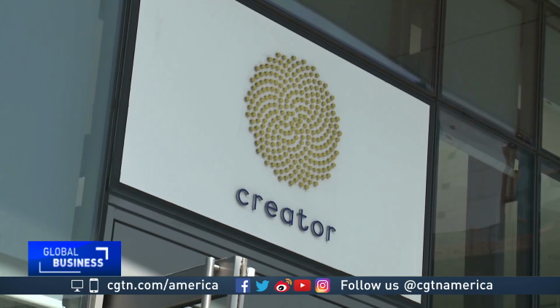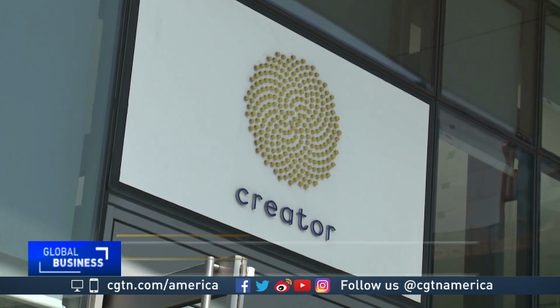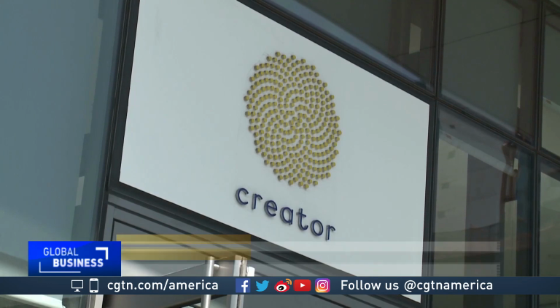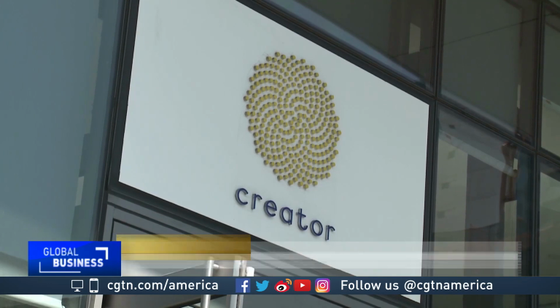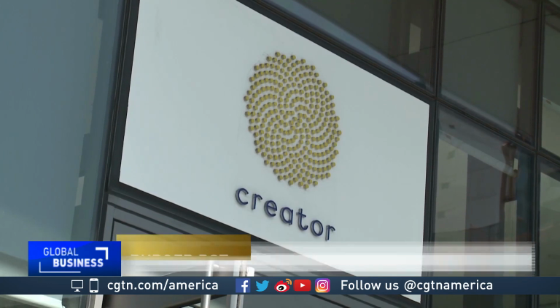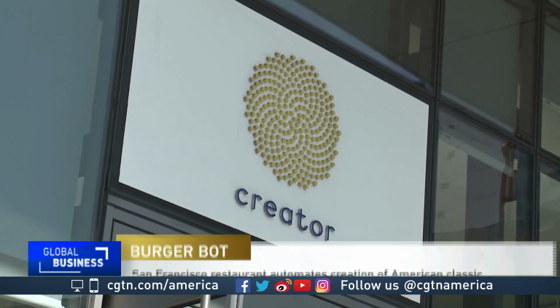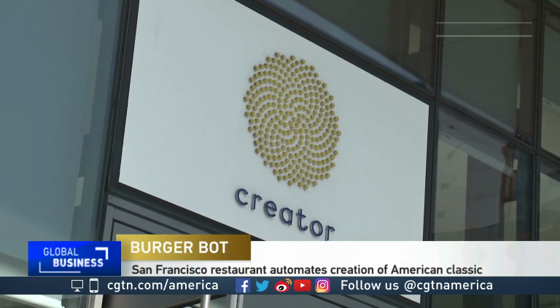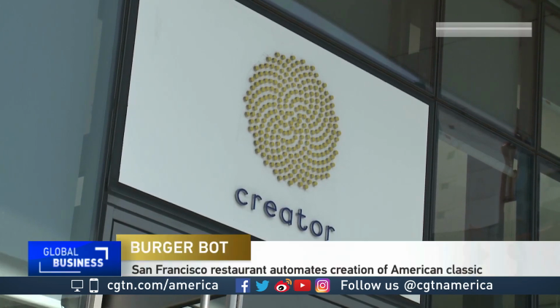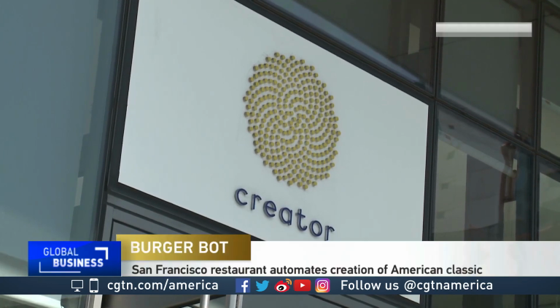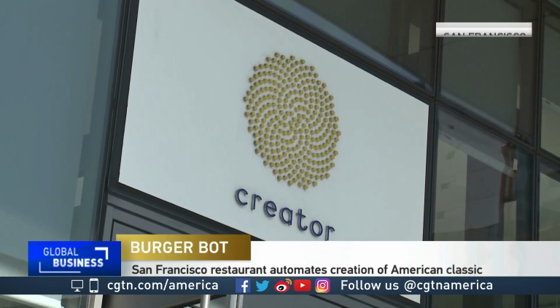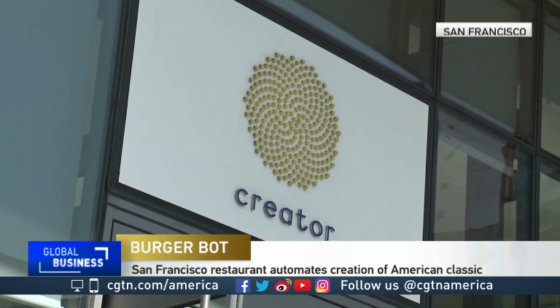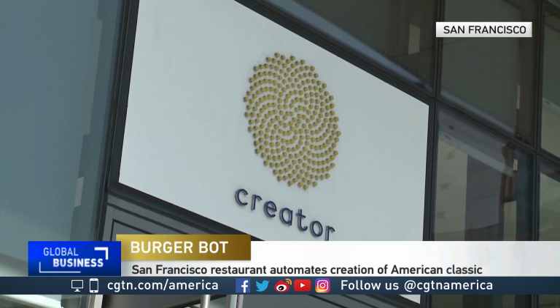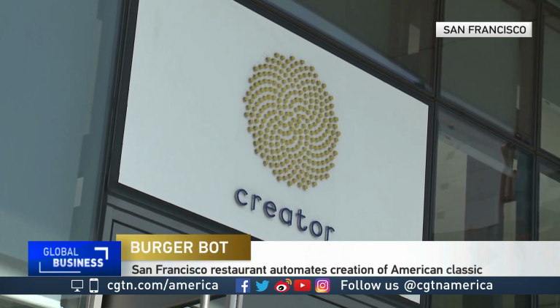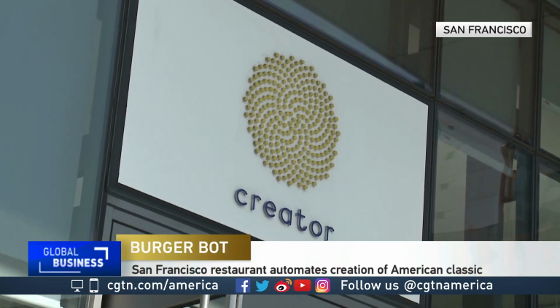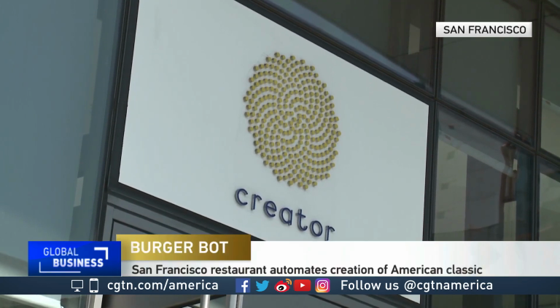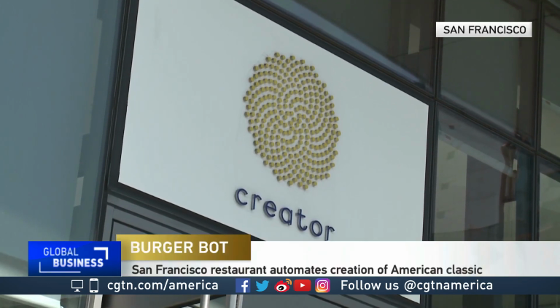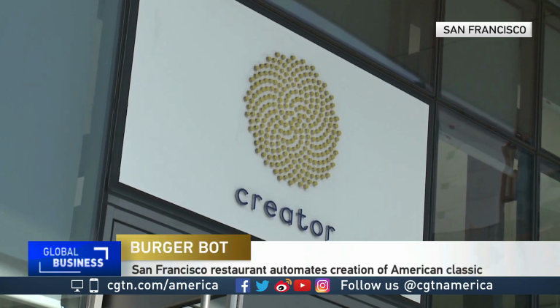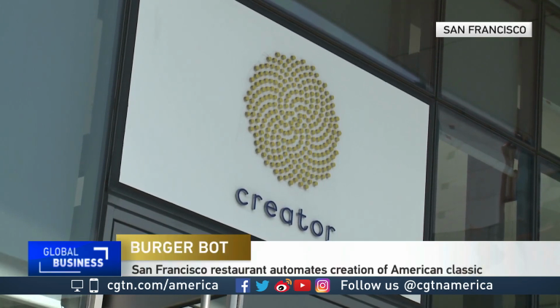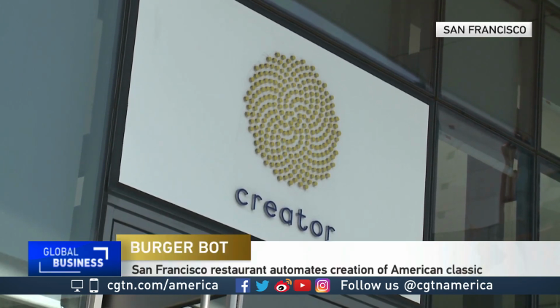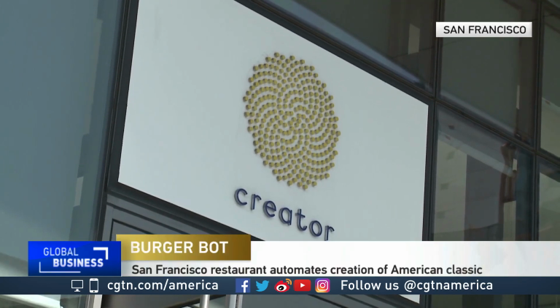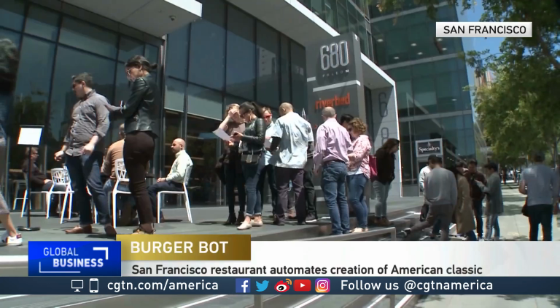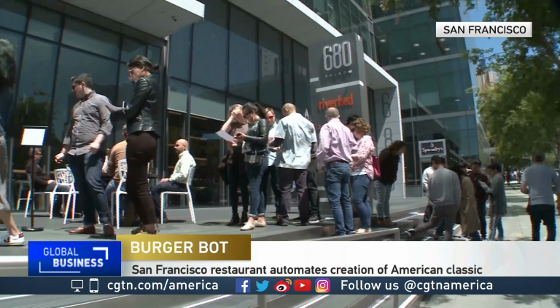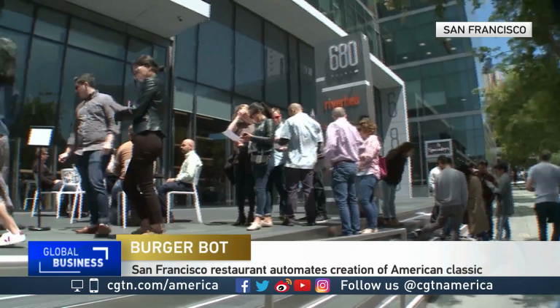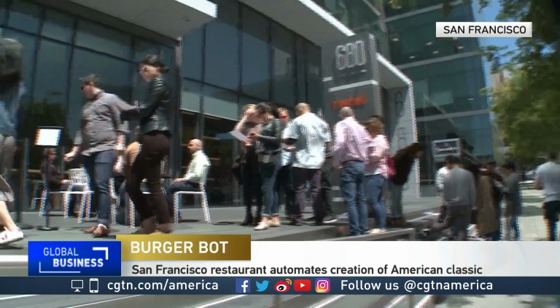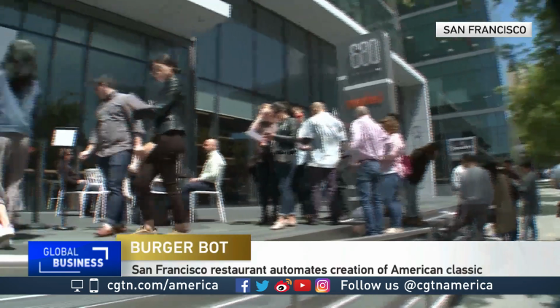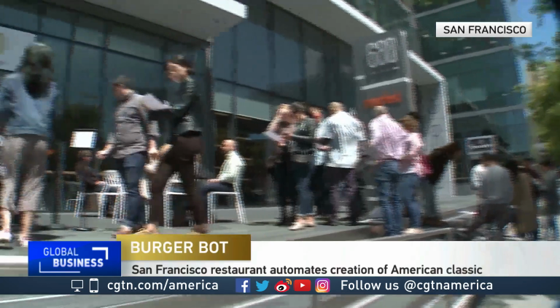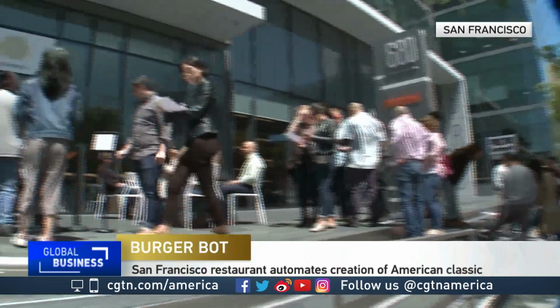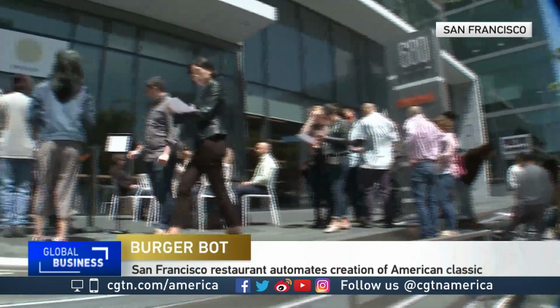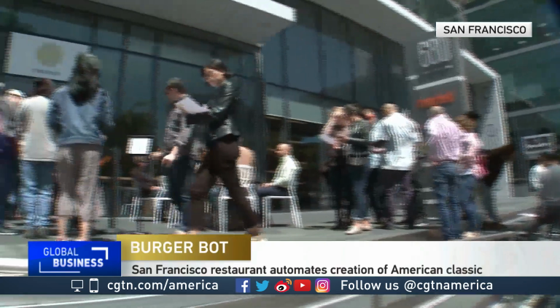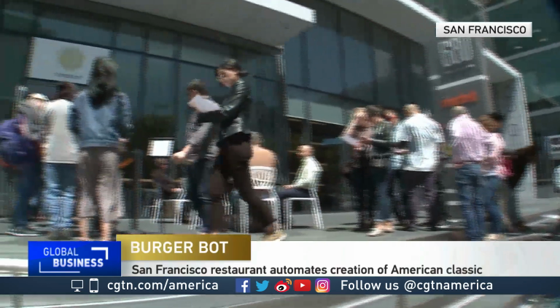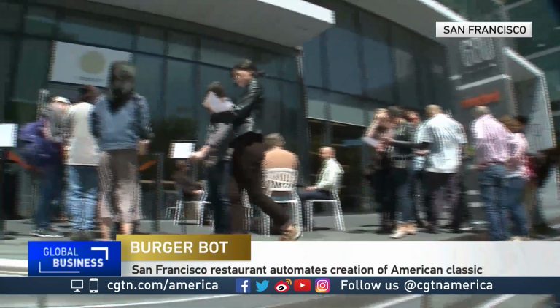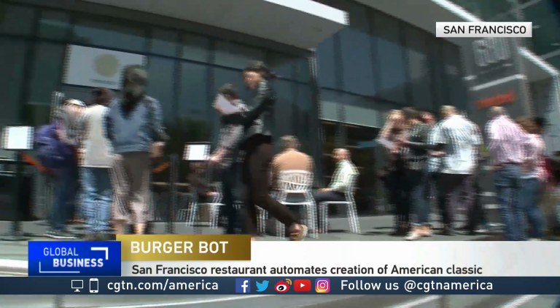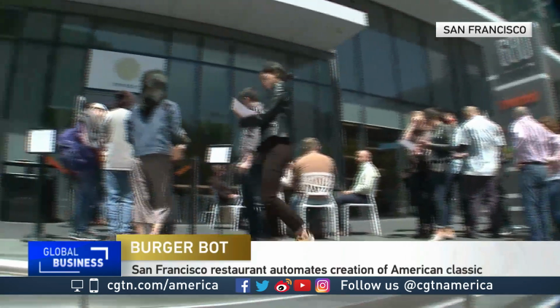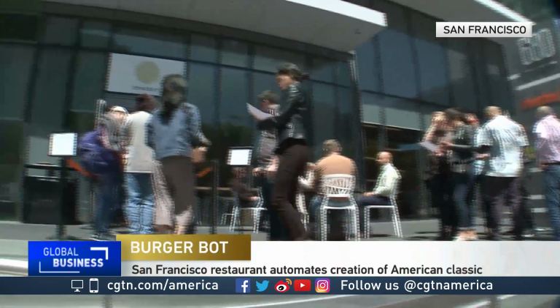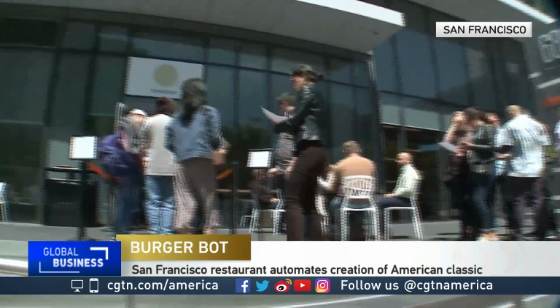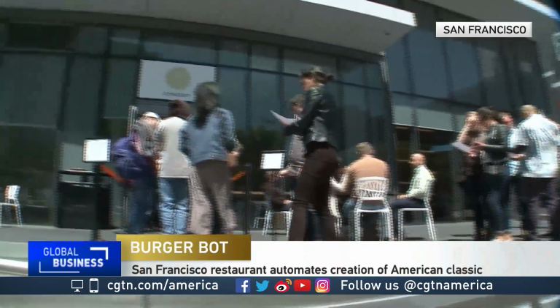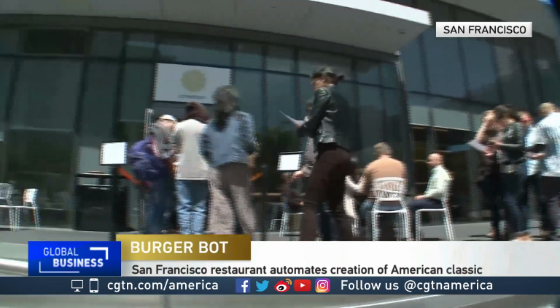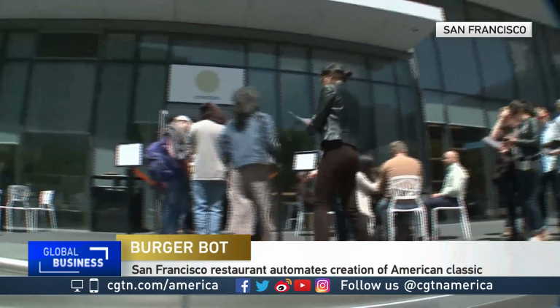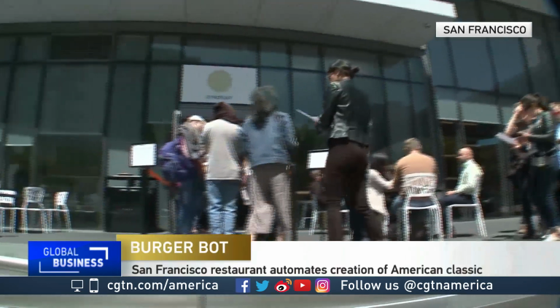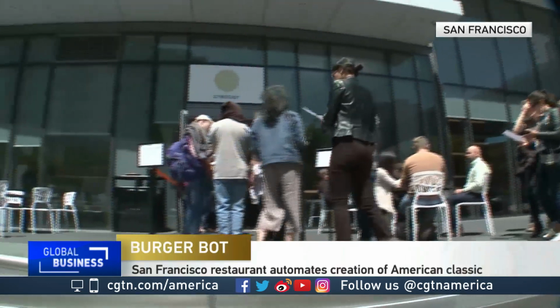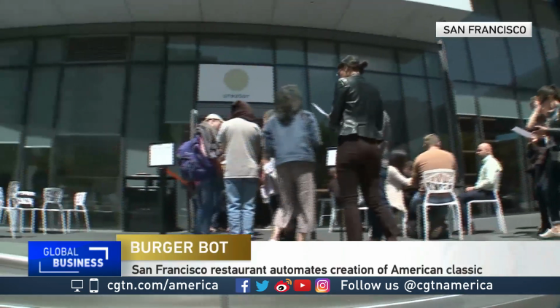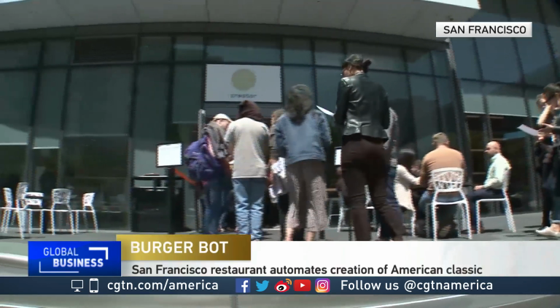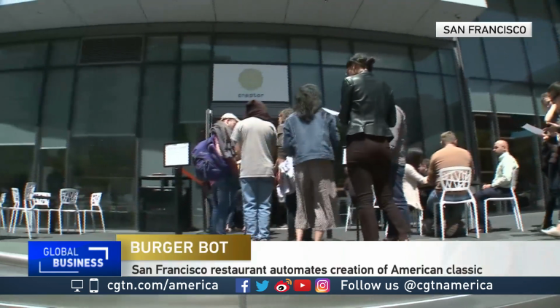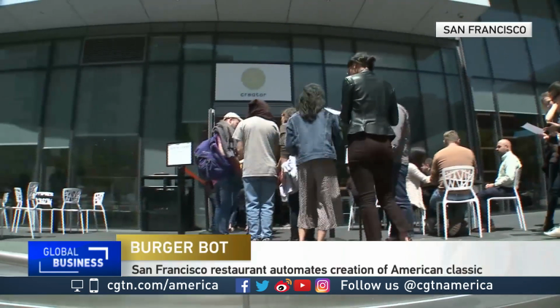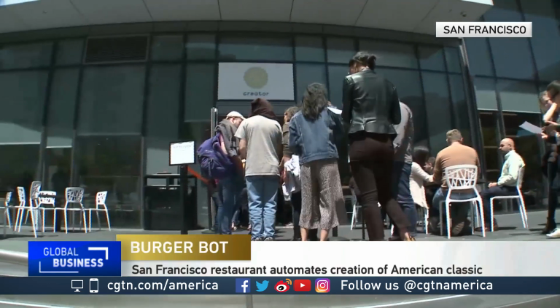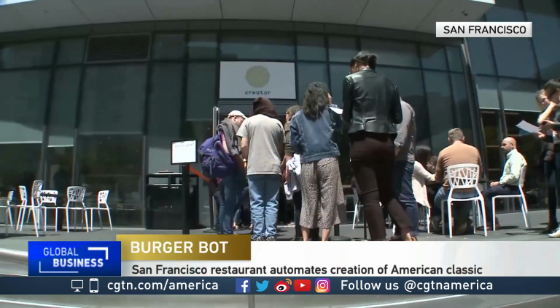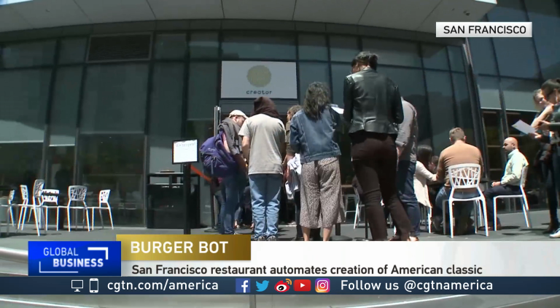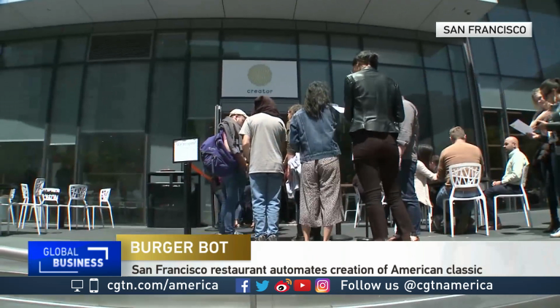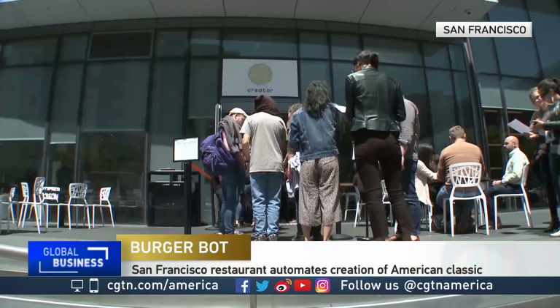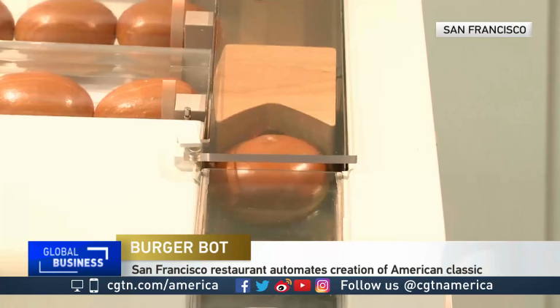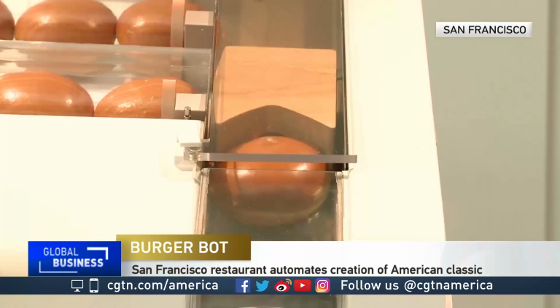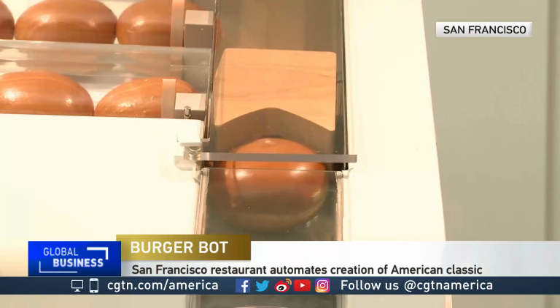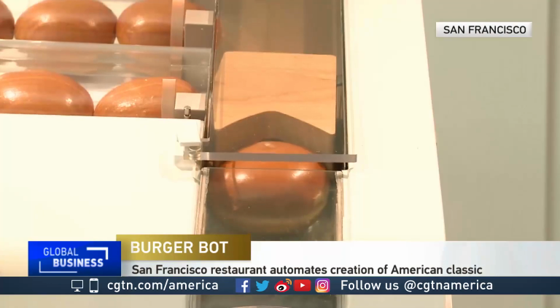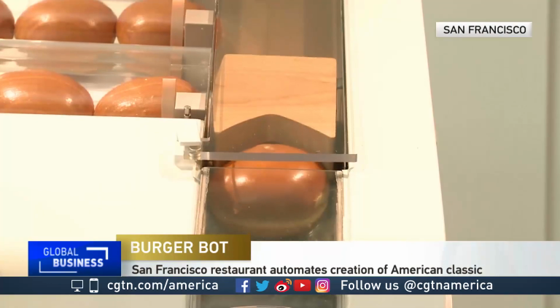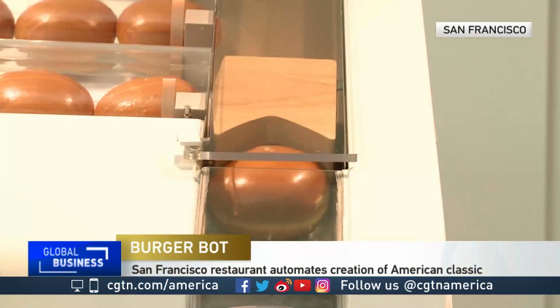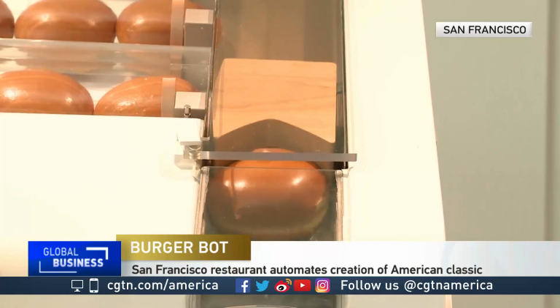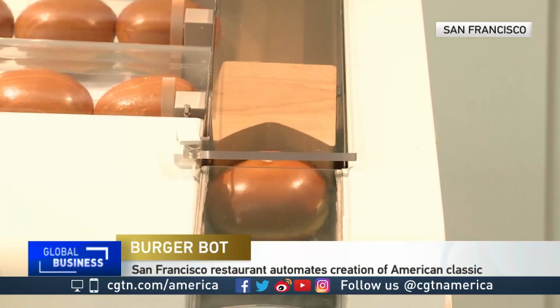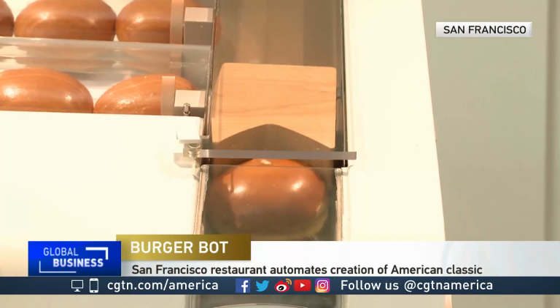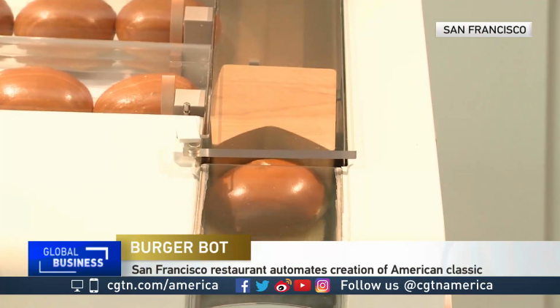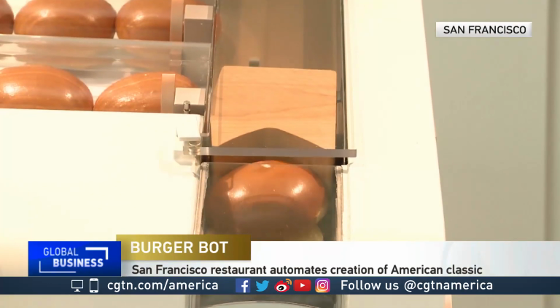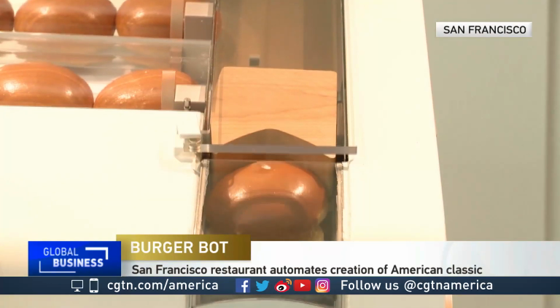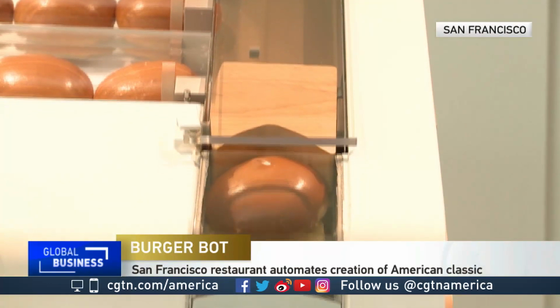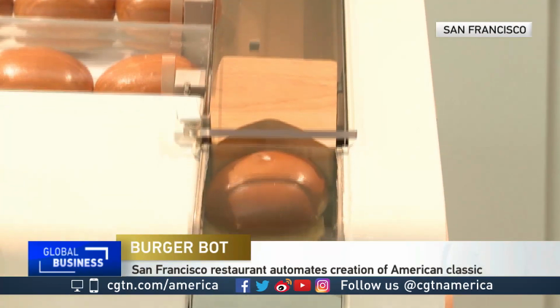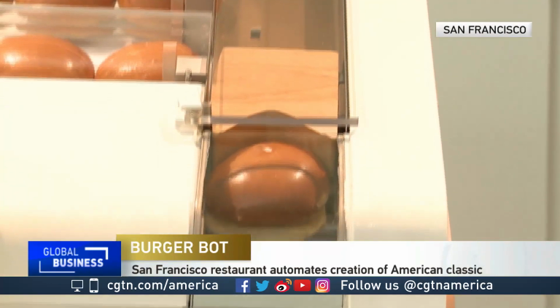At San Francisco's Creator Restaurant, big lunch crowds line up to taste a burger made by a one-of-a-kind chef.